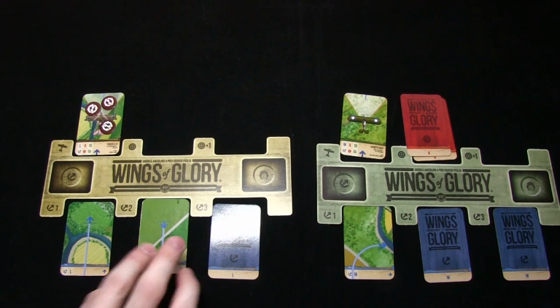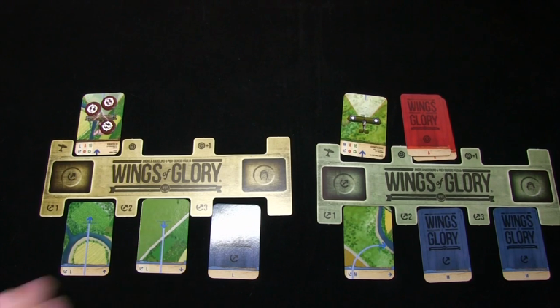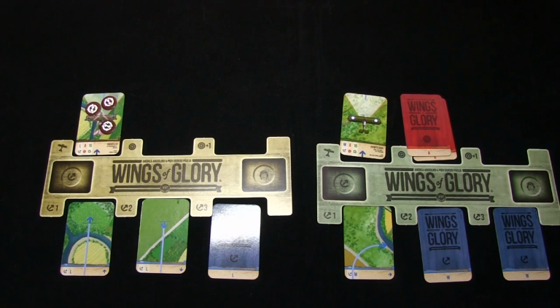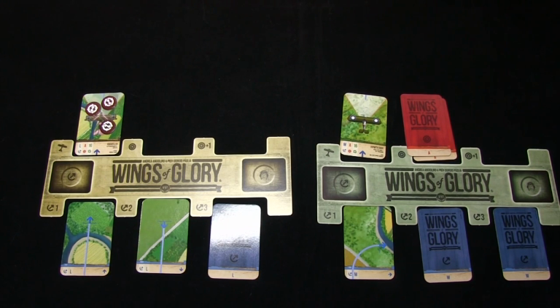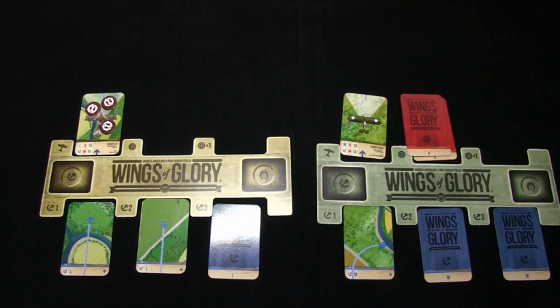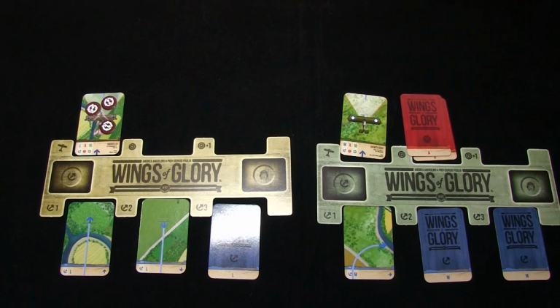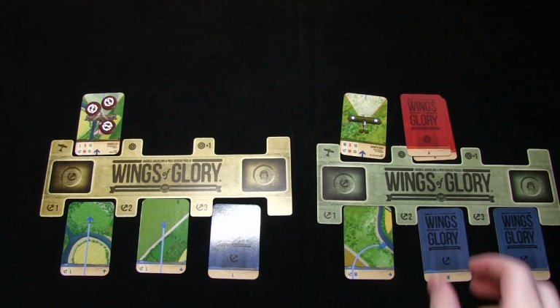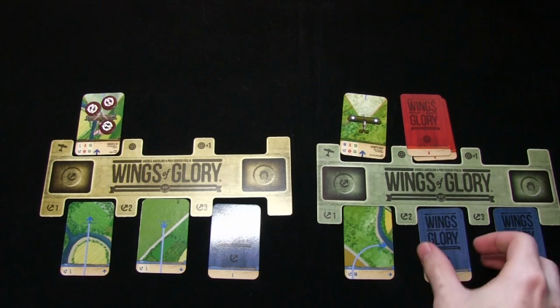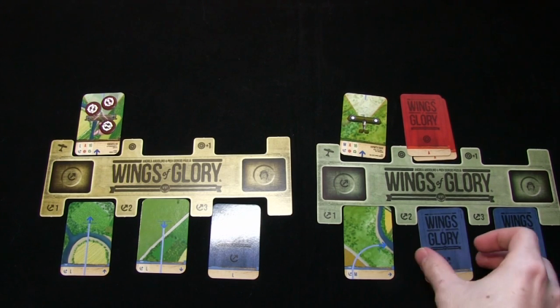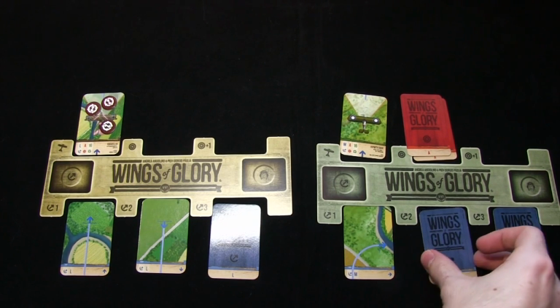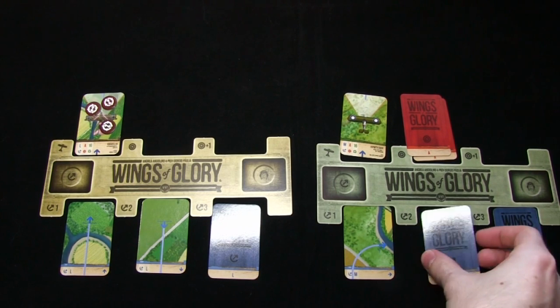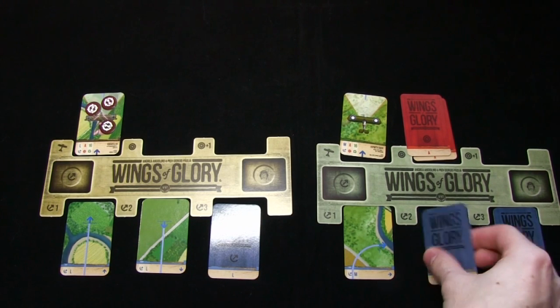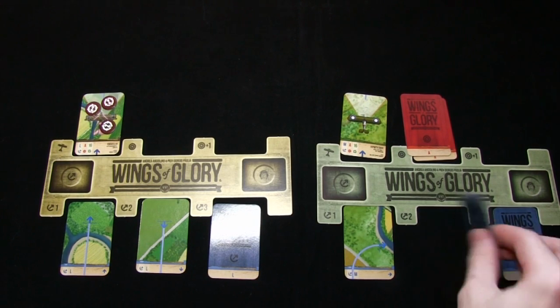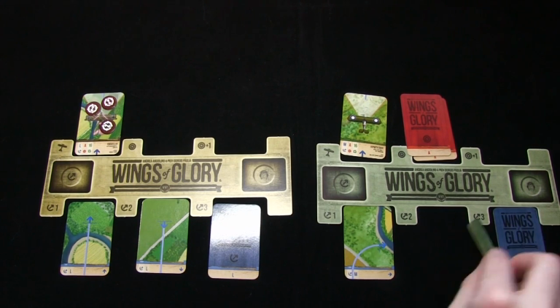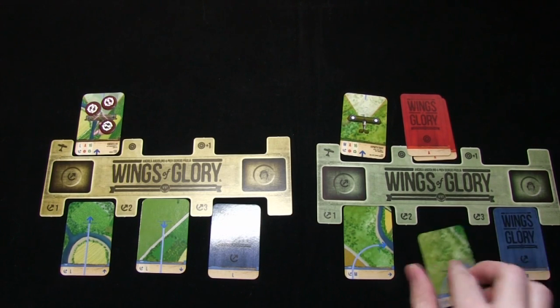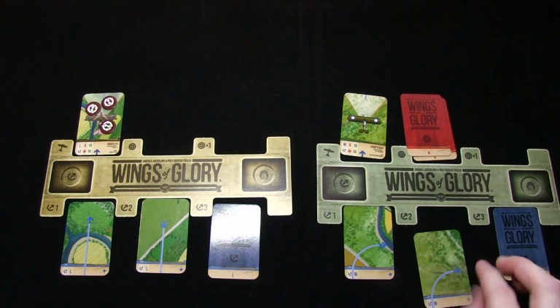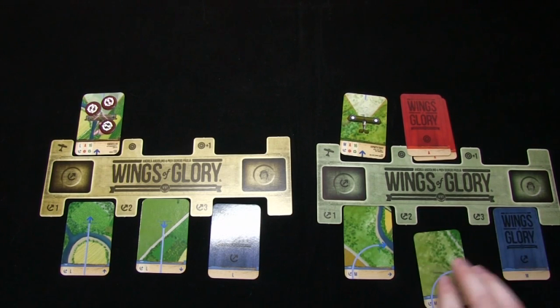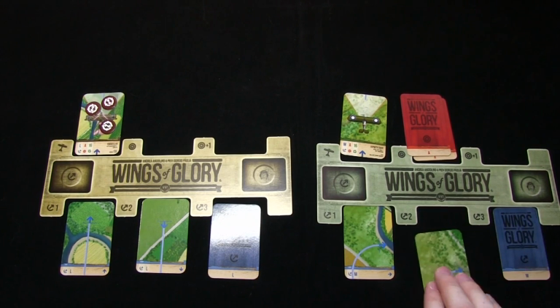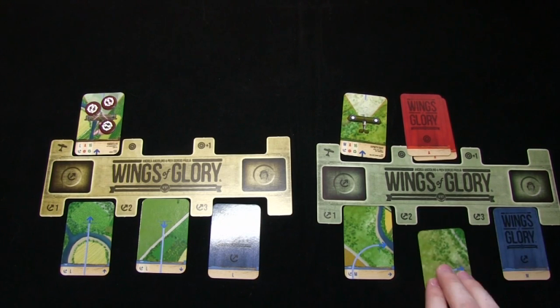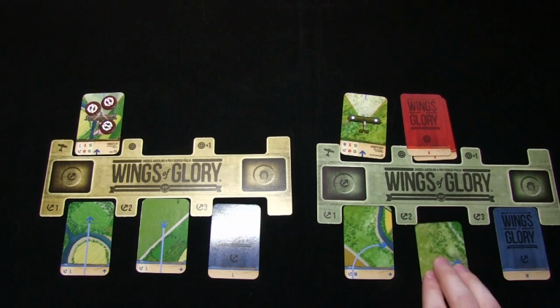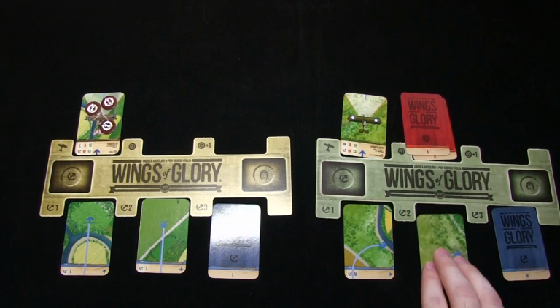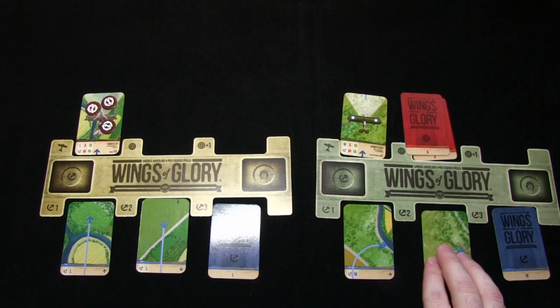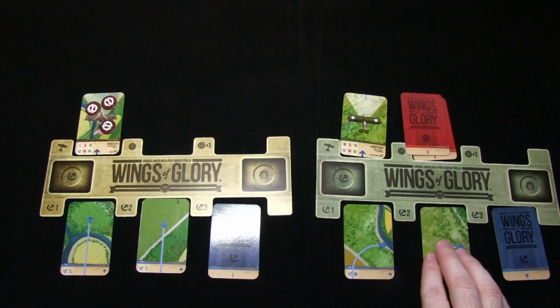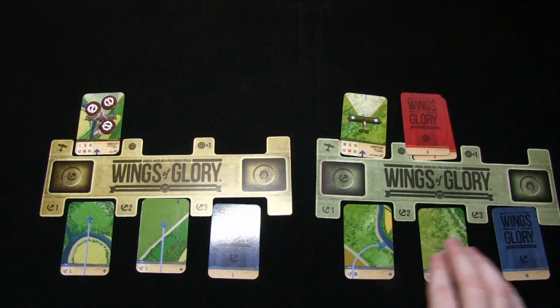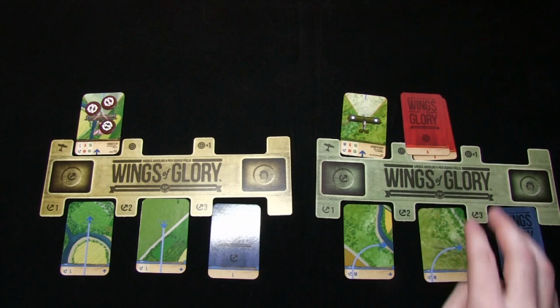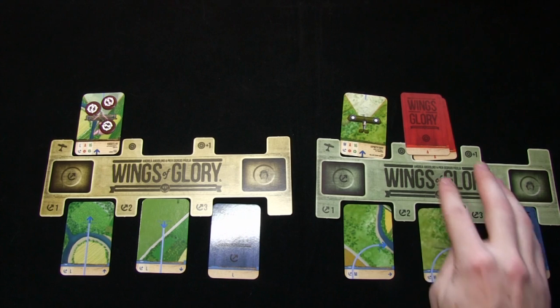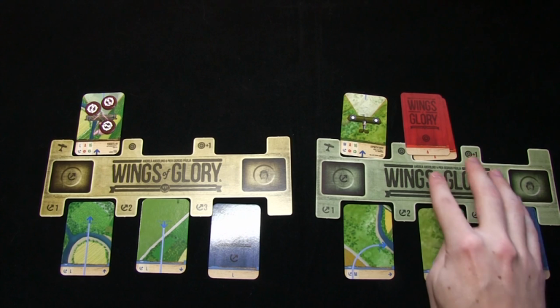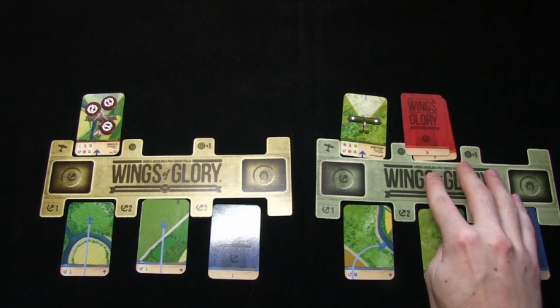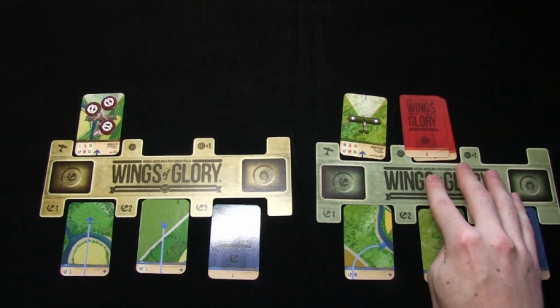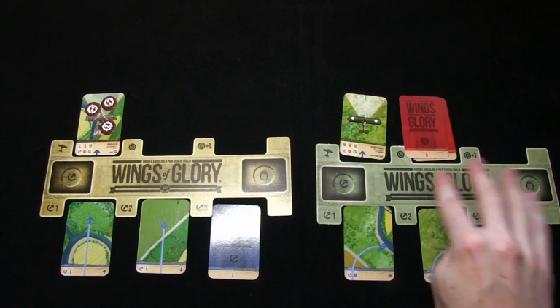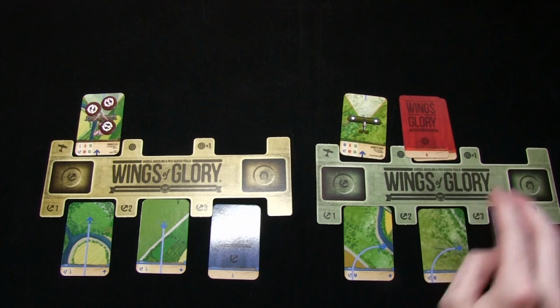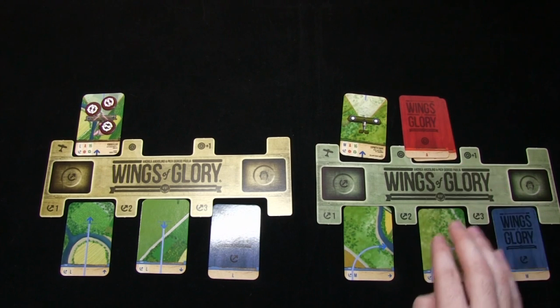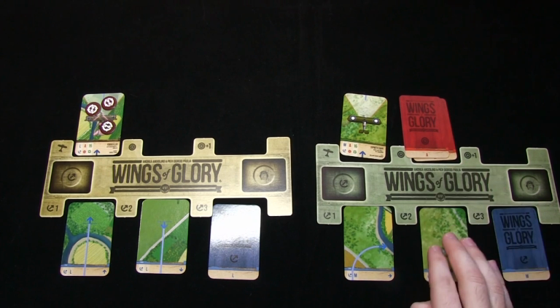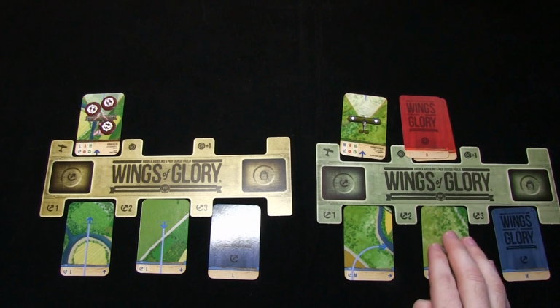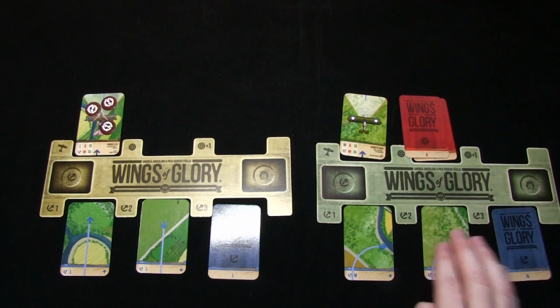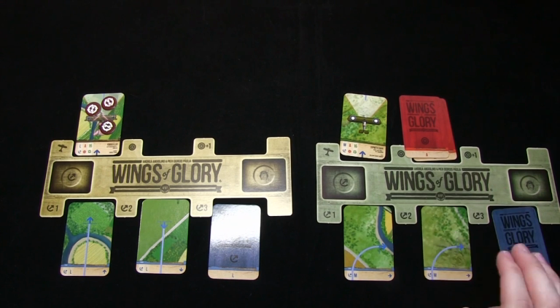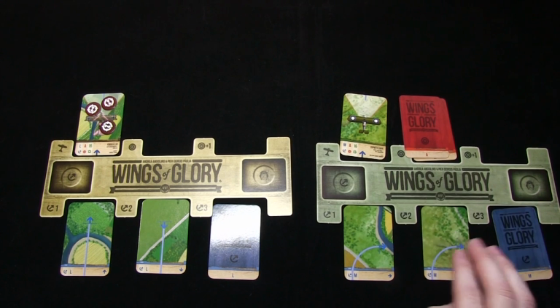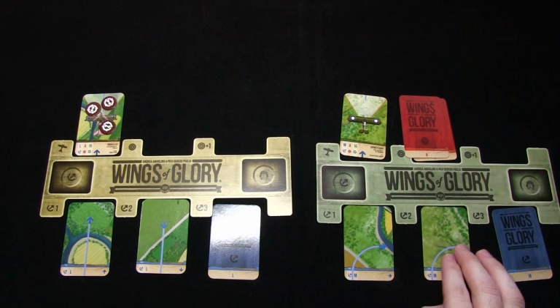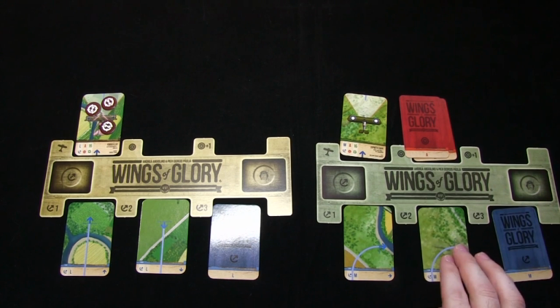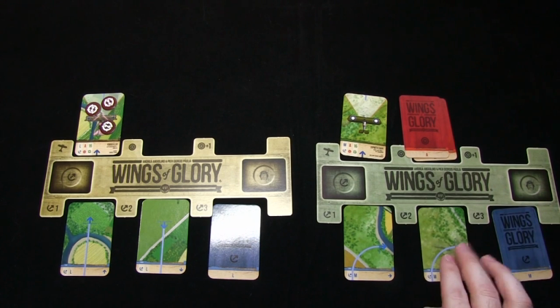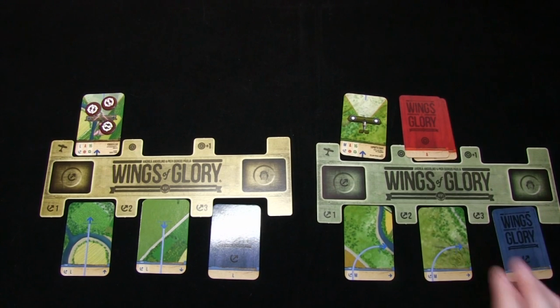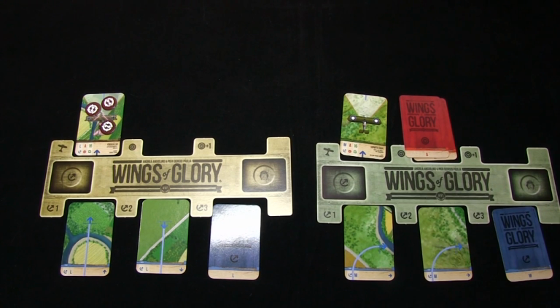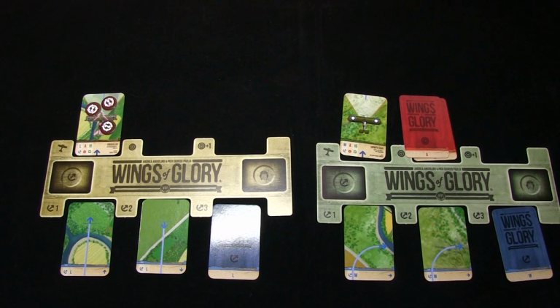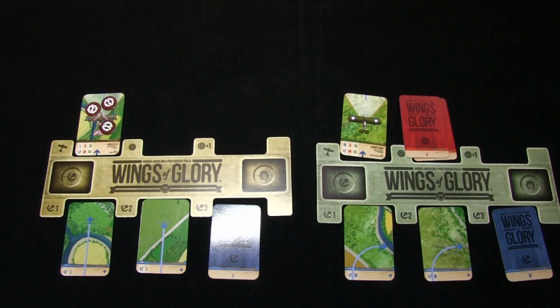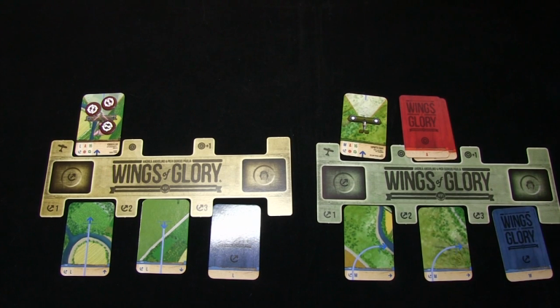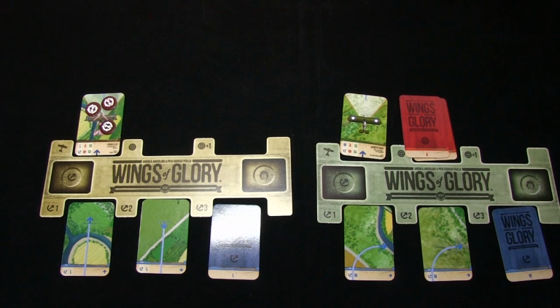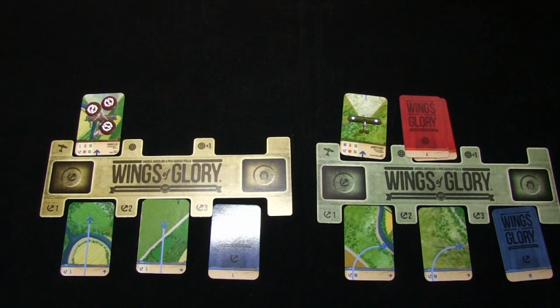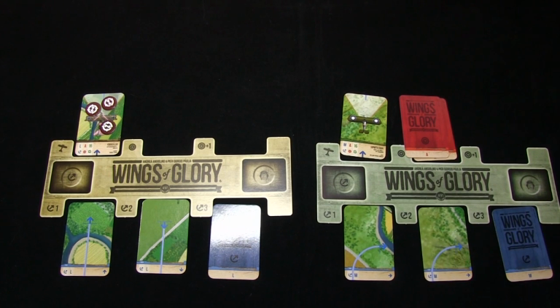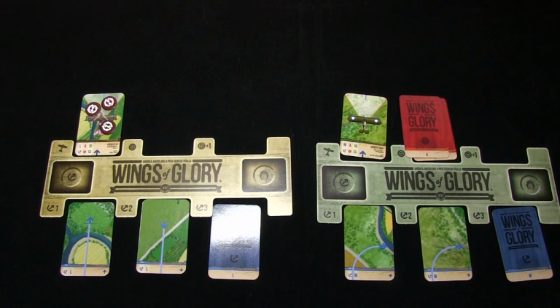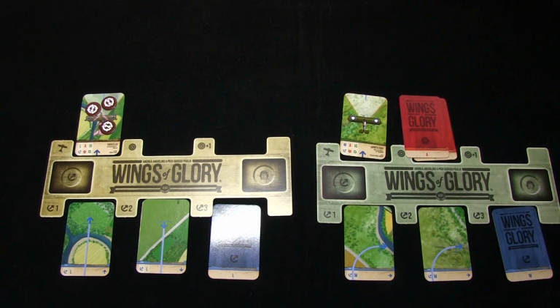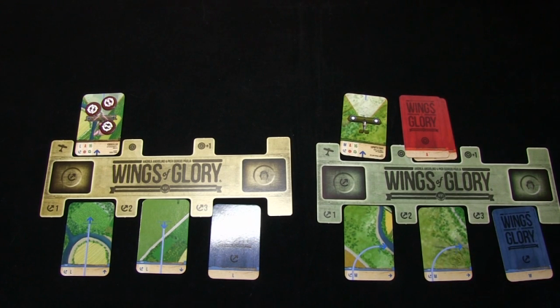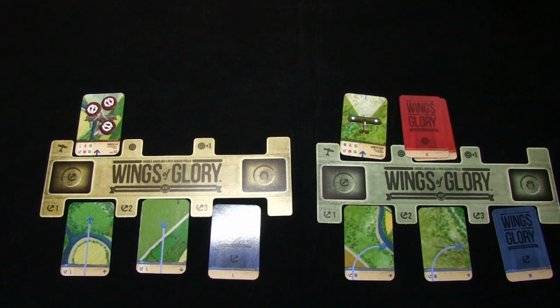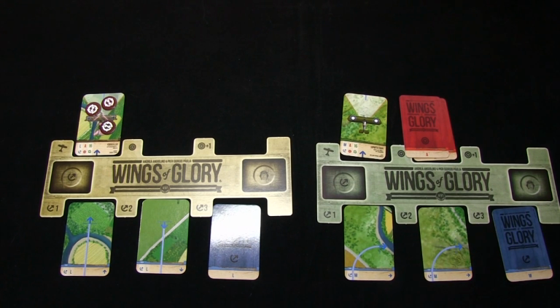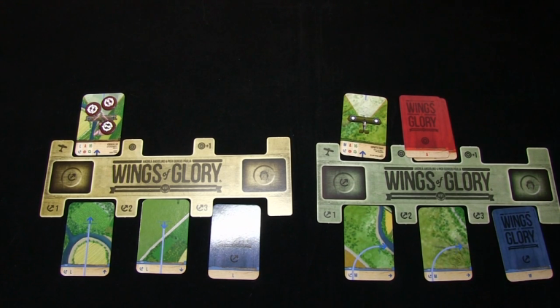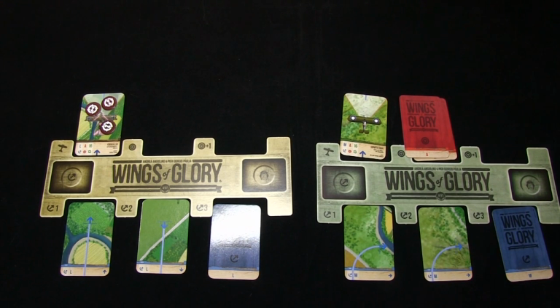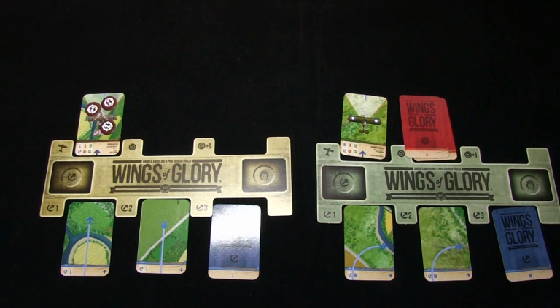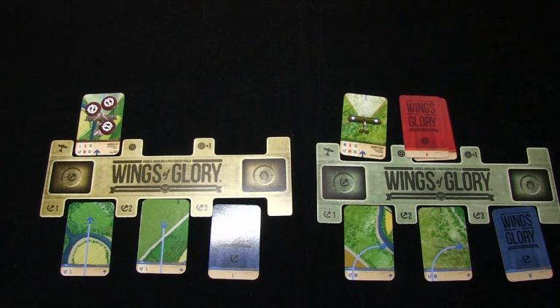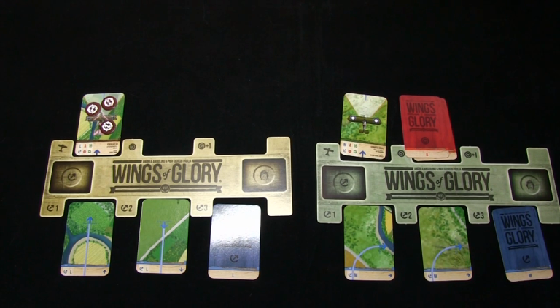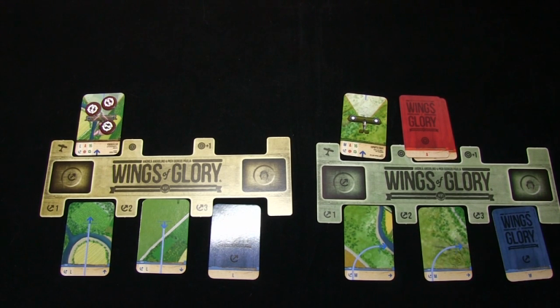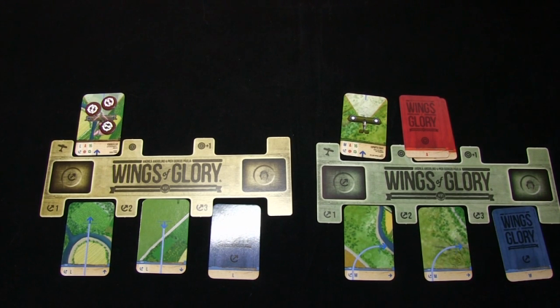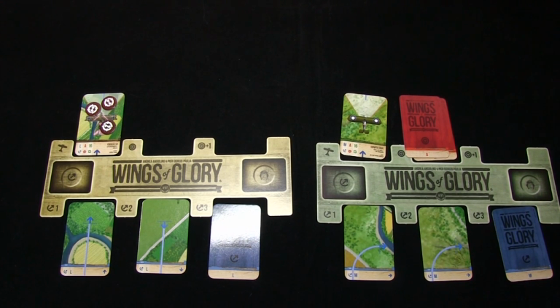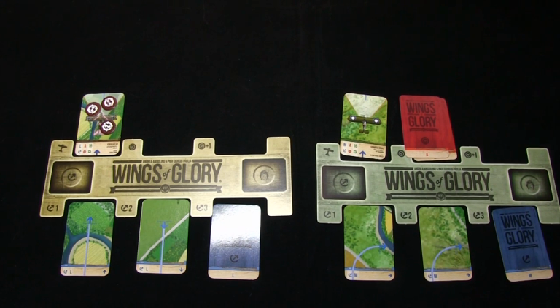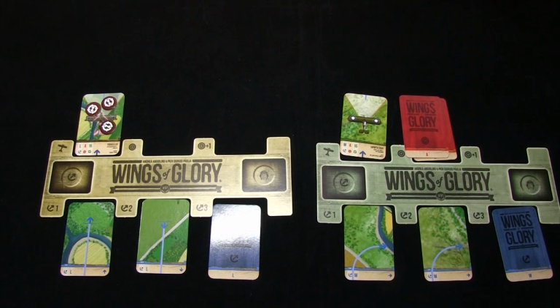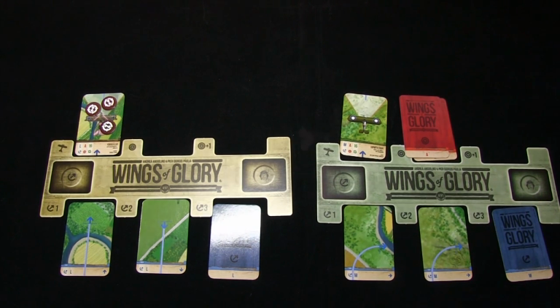The German player is required to place three jam markers on his card. These markers are removed at the end of each full phase and once they've all been removed he can continue to shoot.